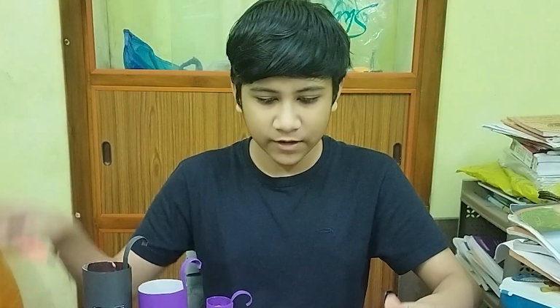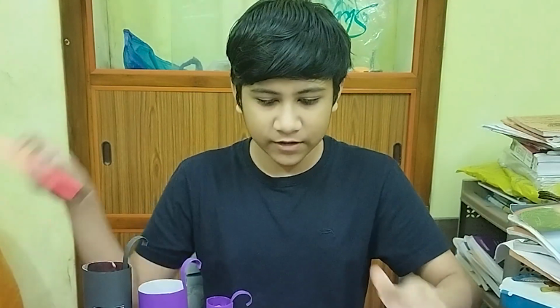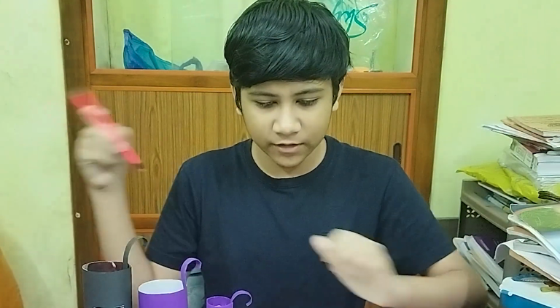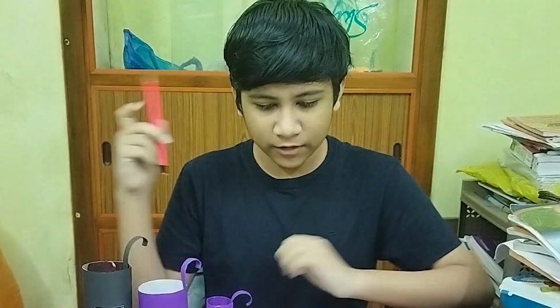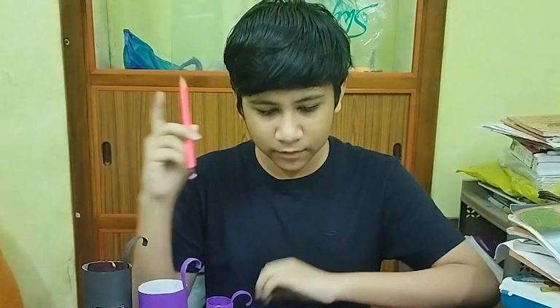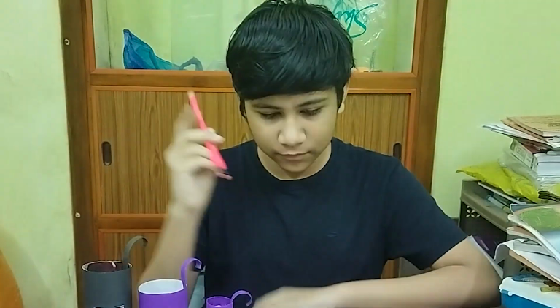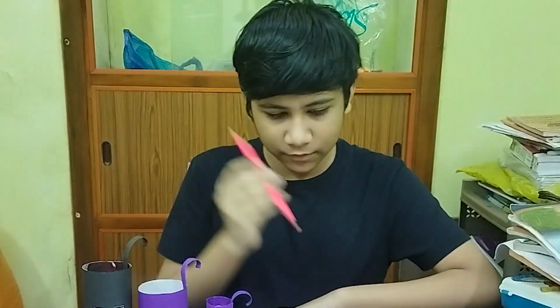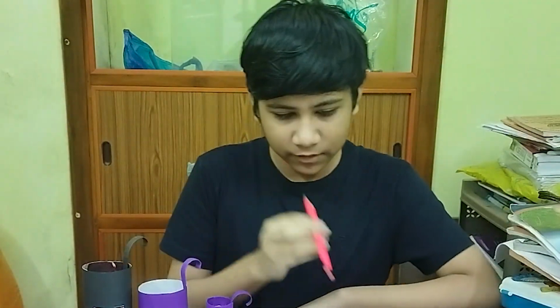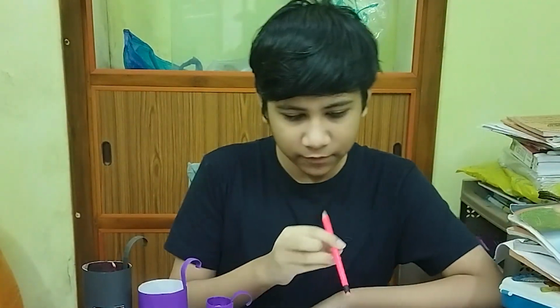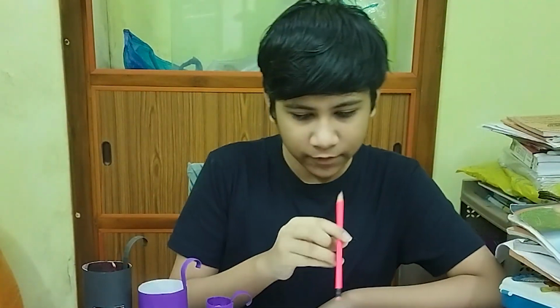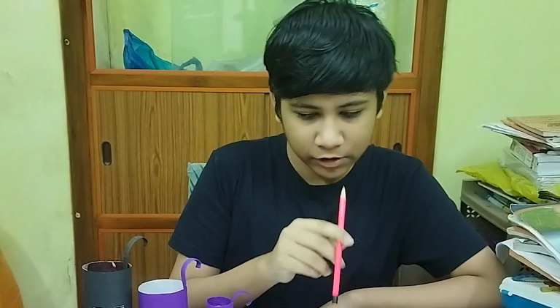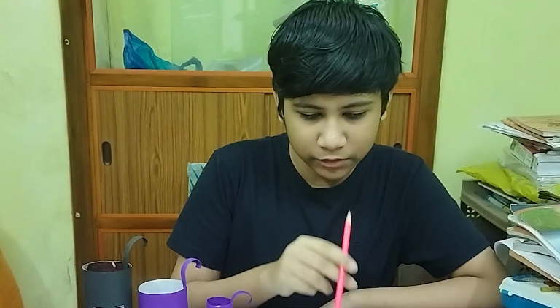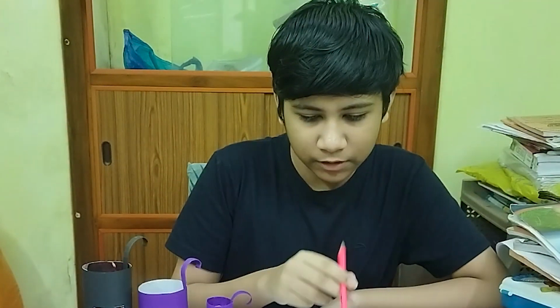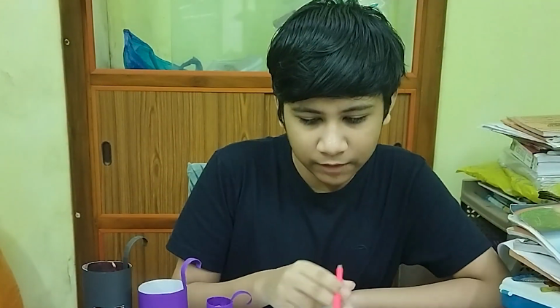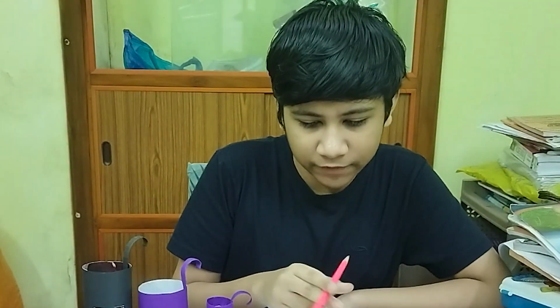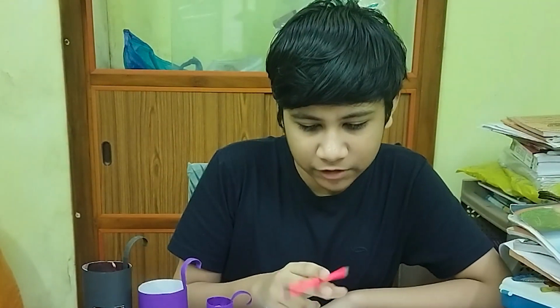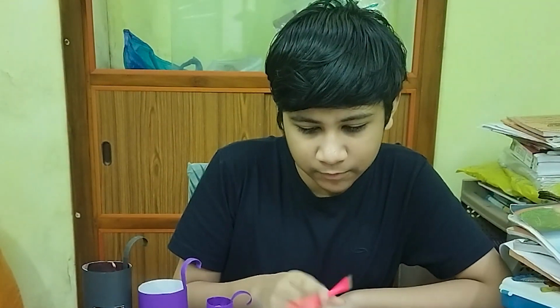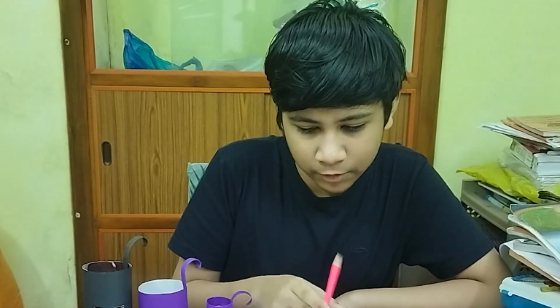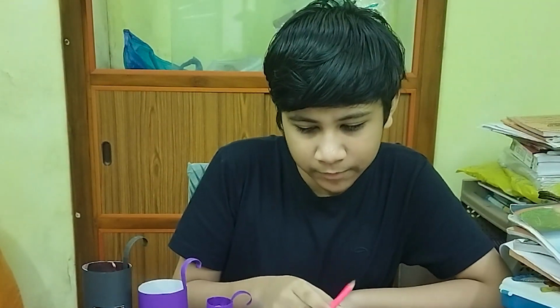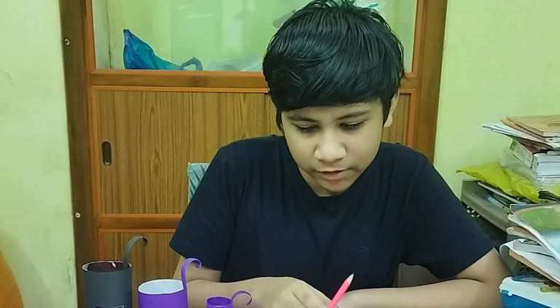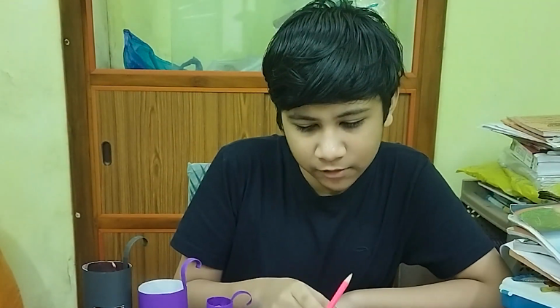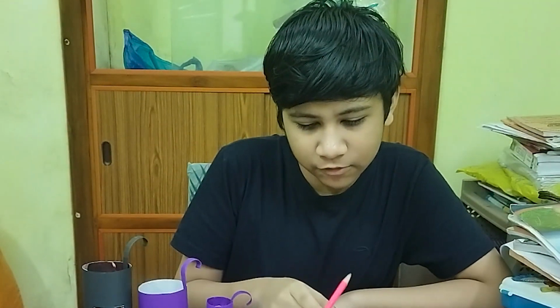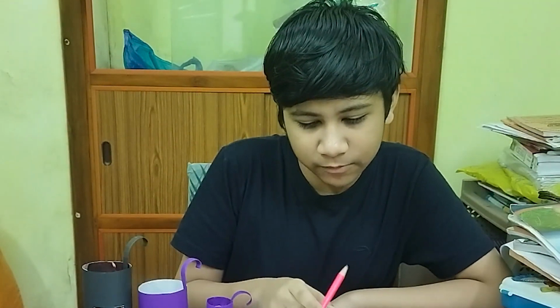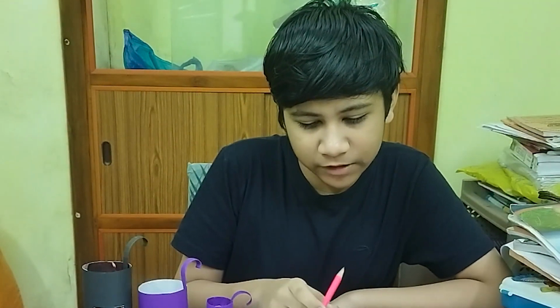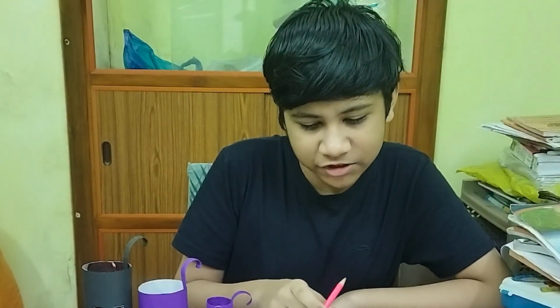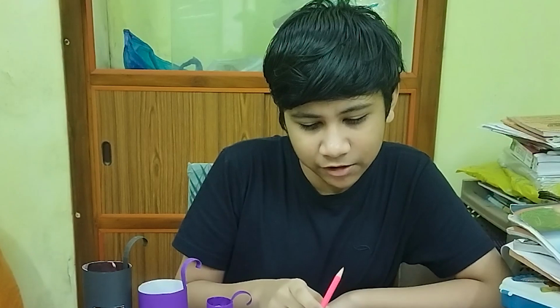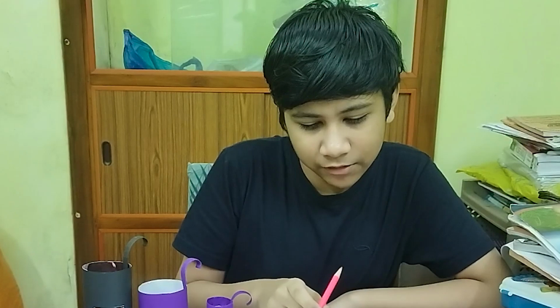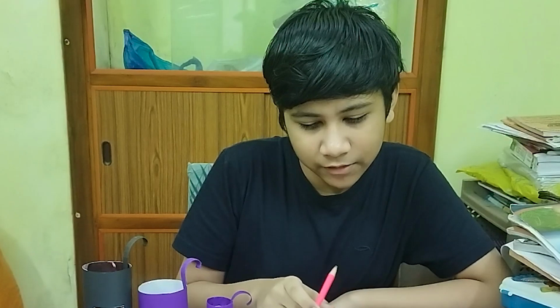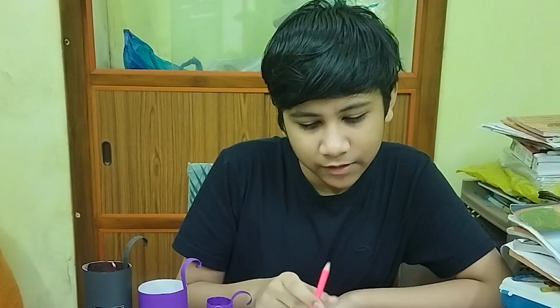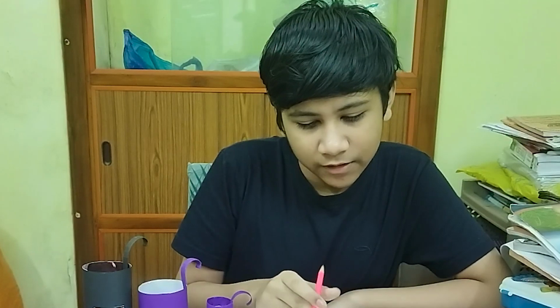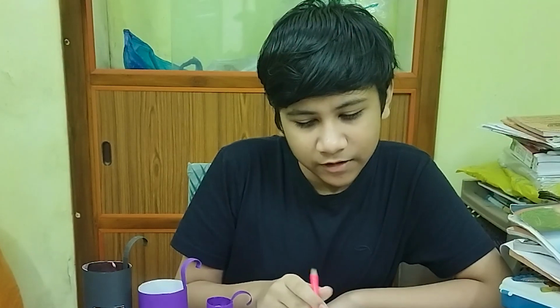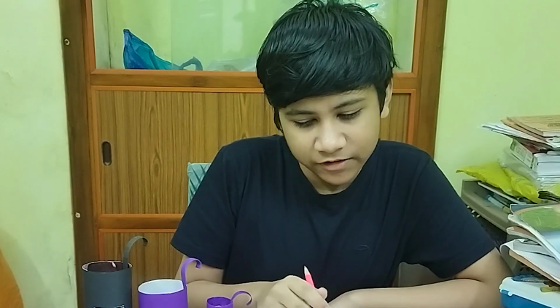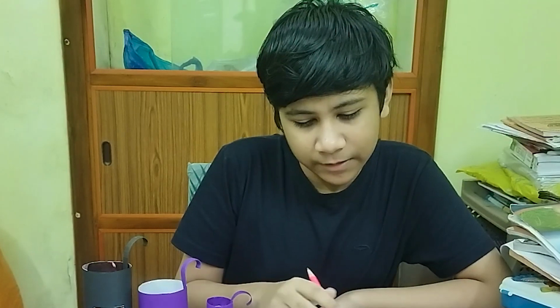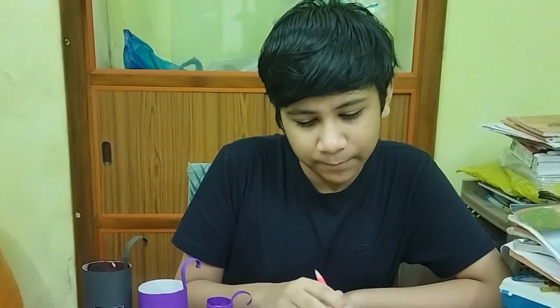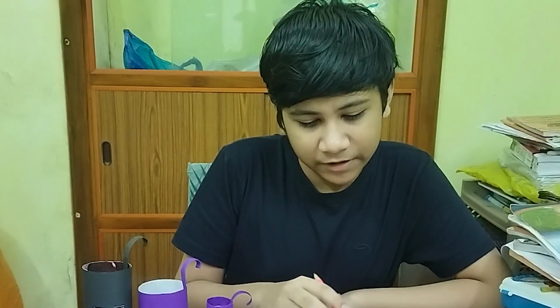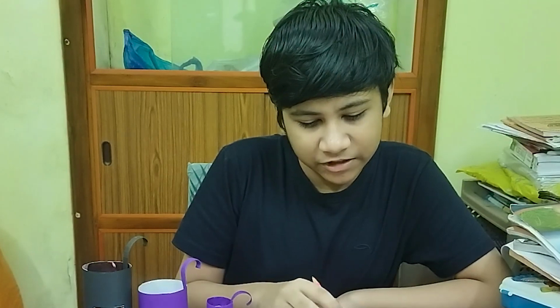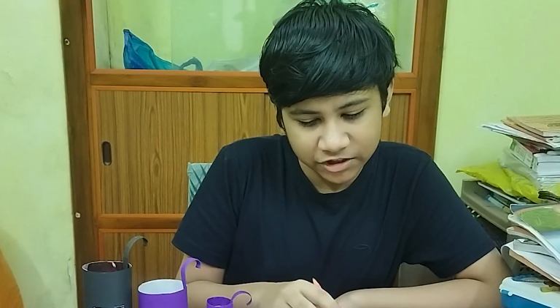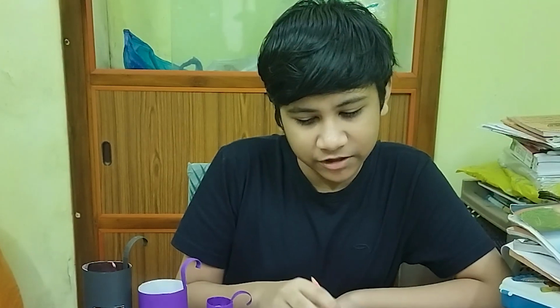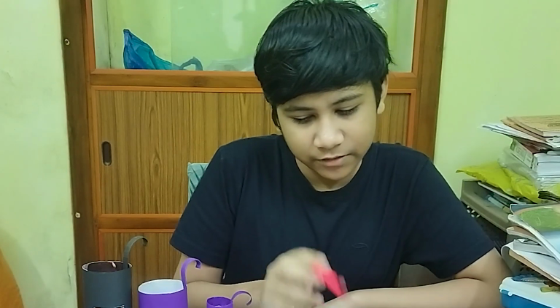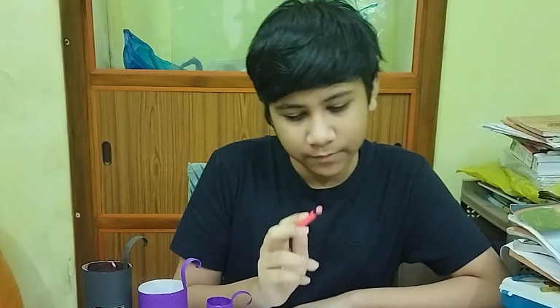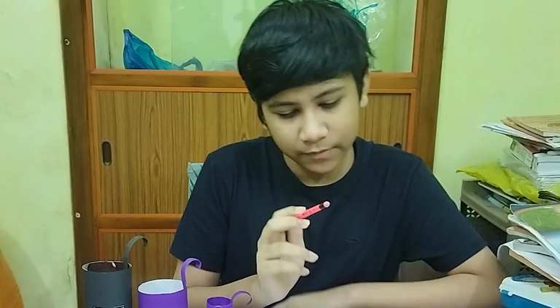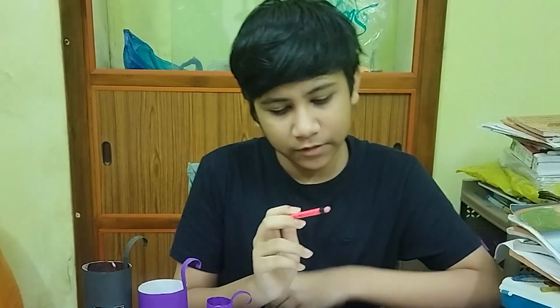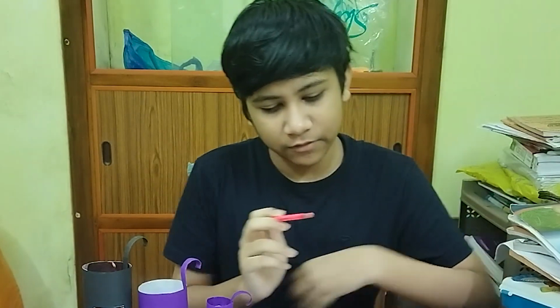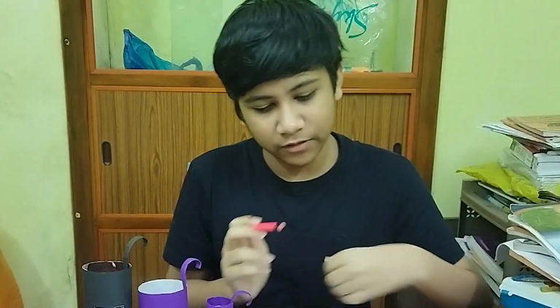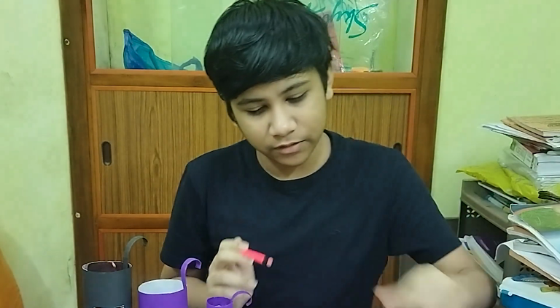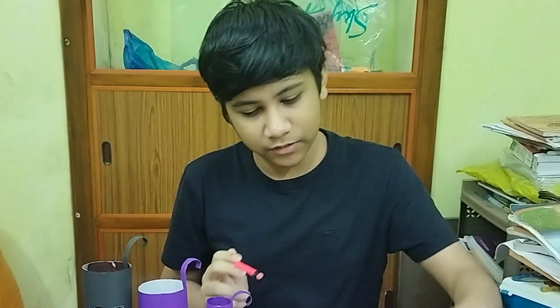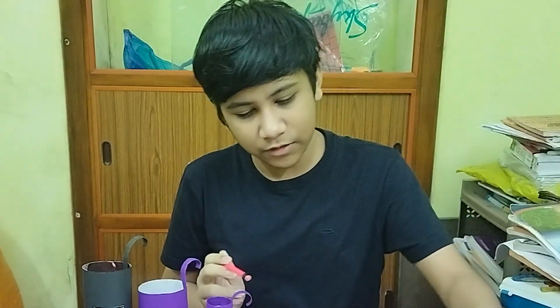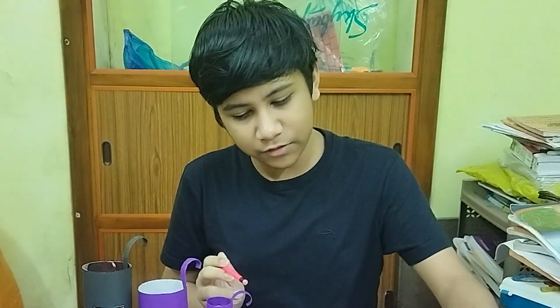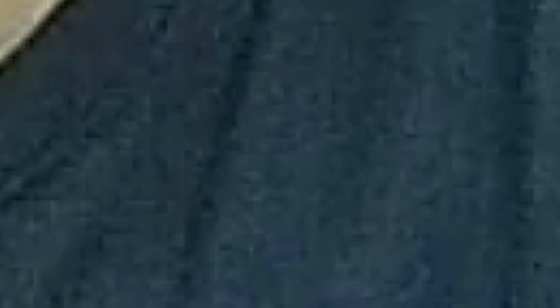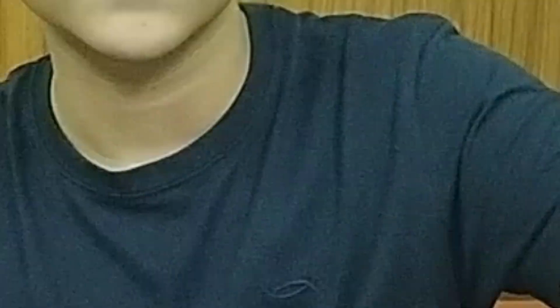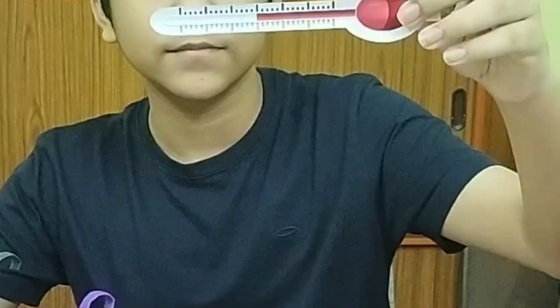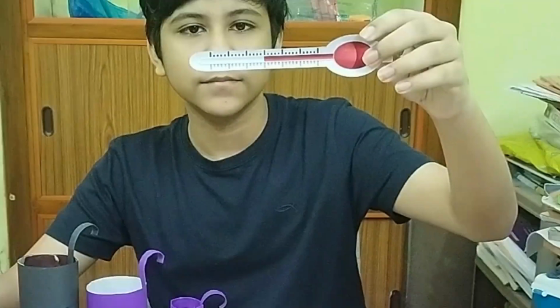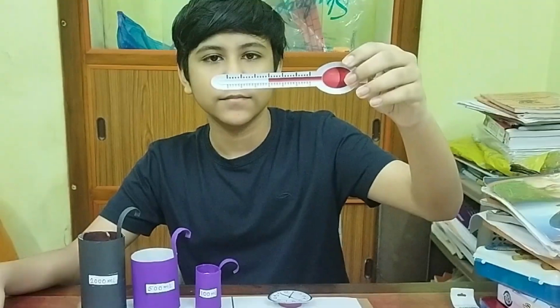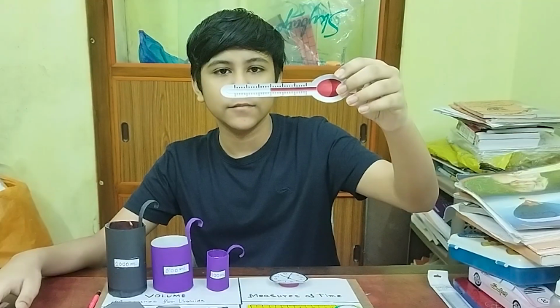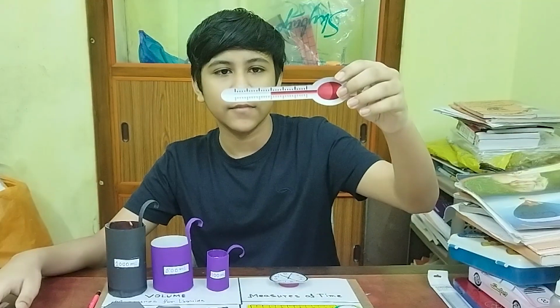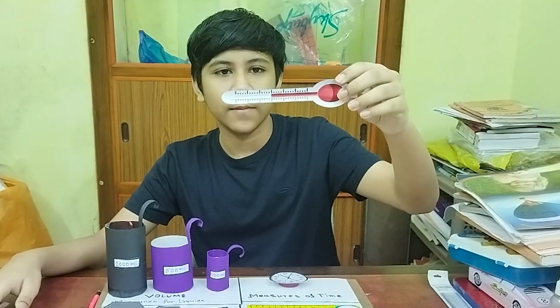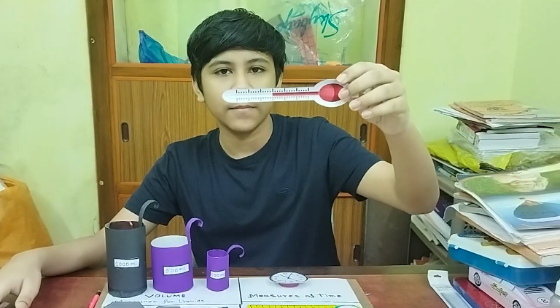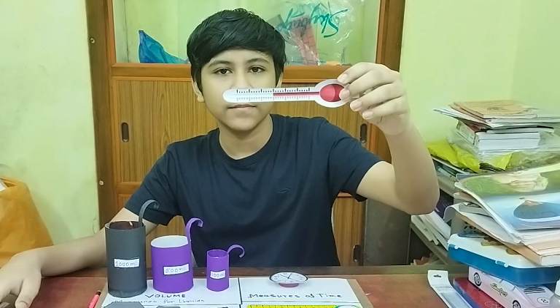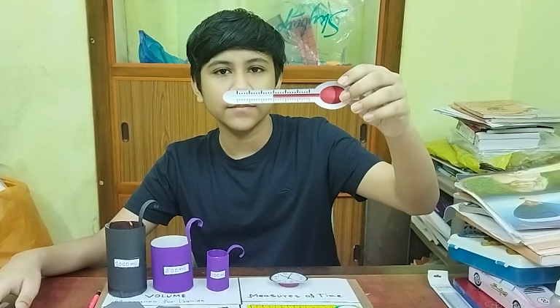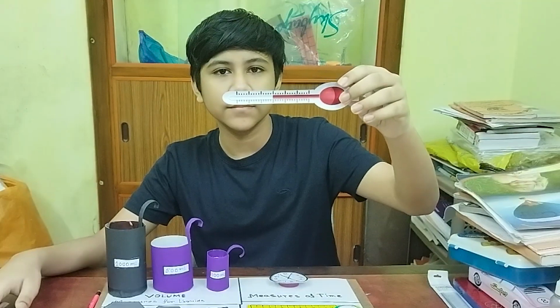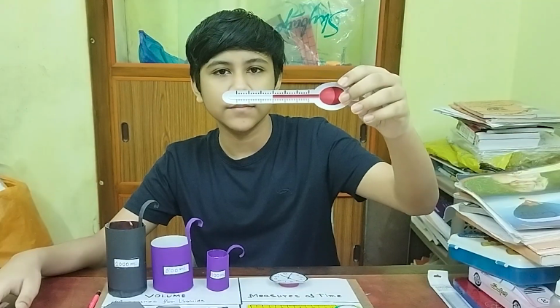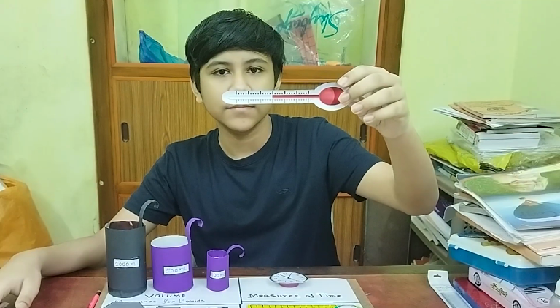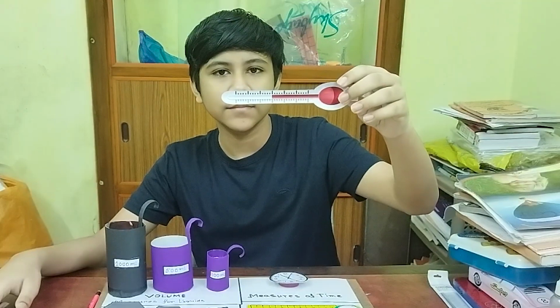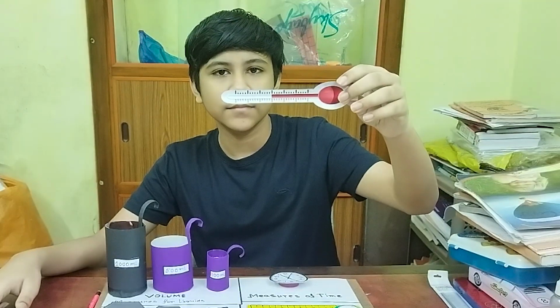Next we also have a thermometer to measure temperature. You can see this thermometer — you can measure your temperature.